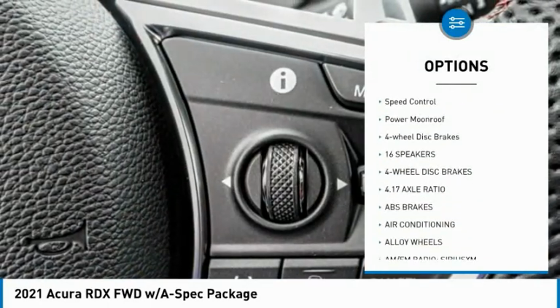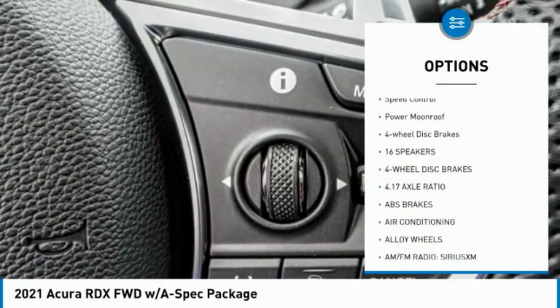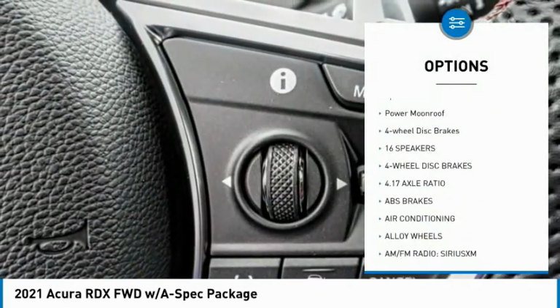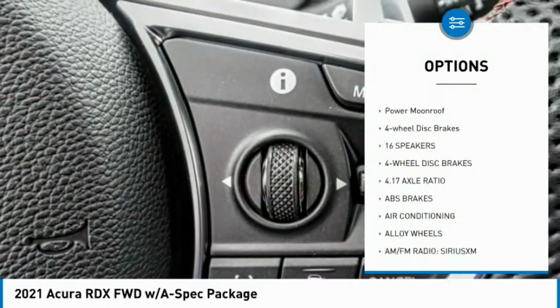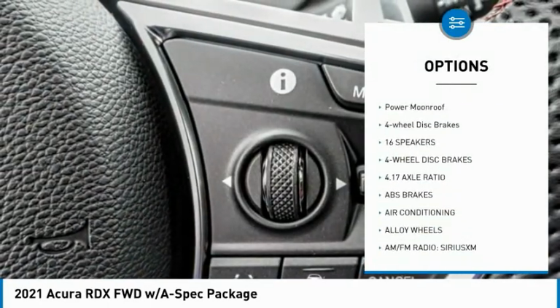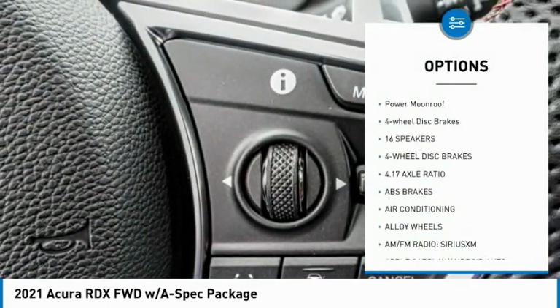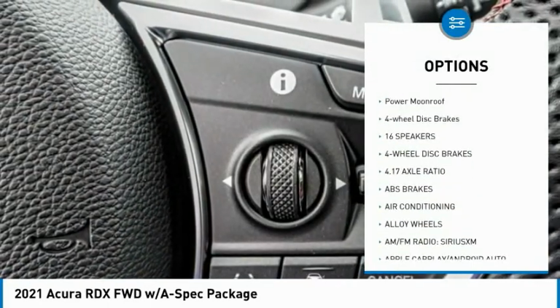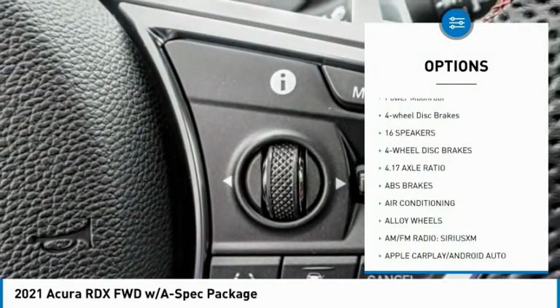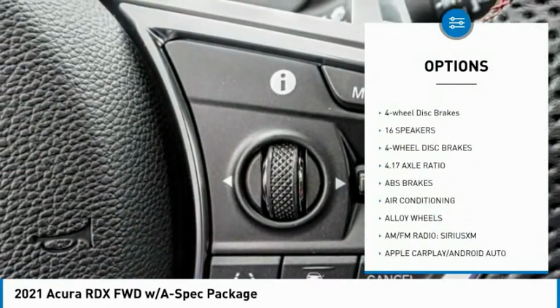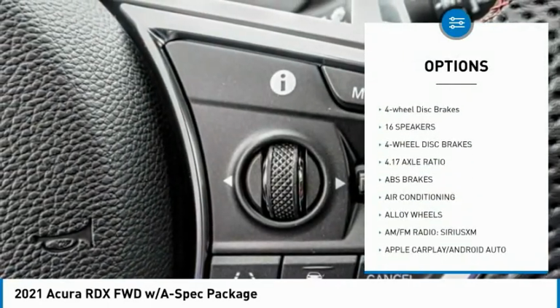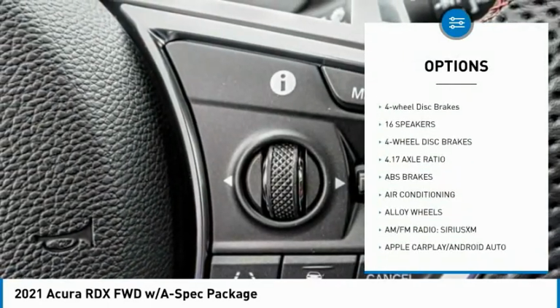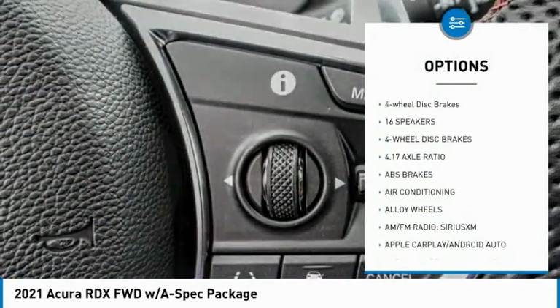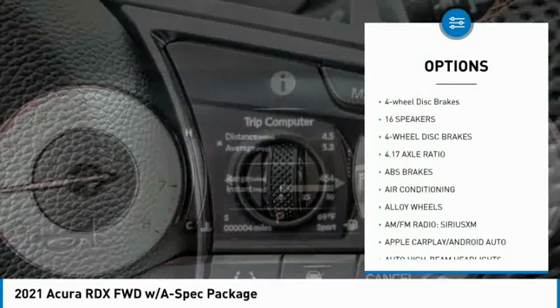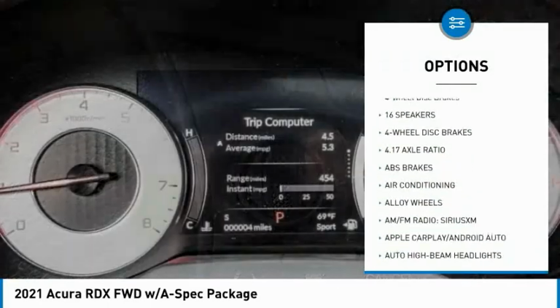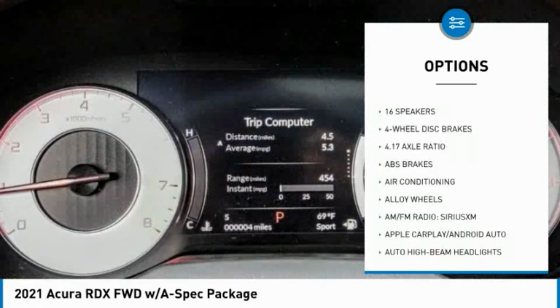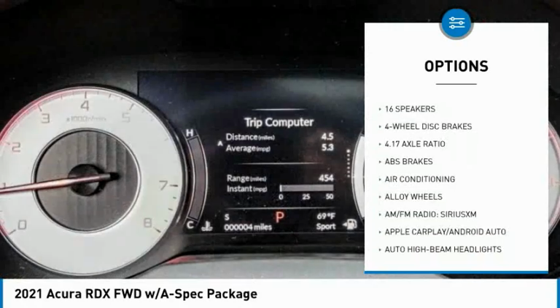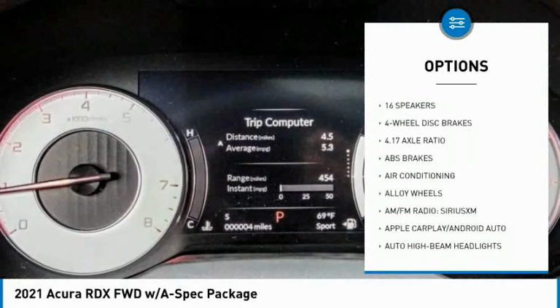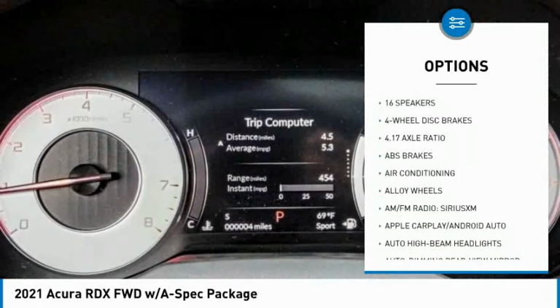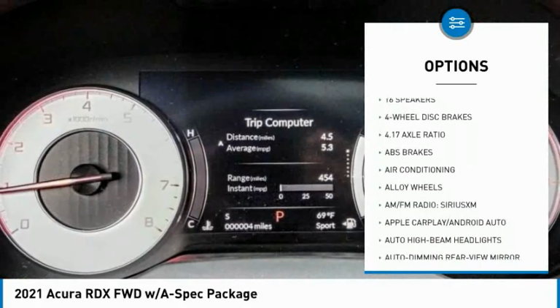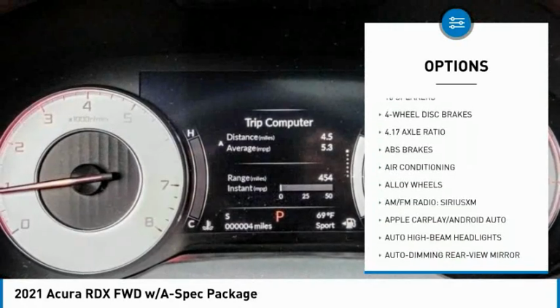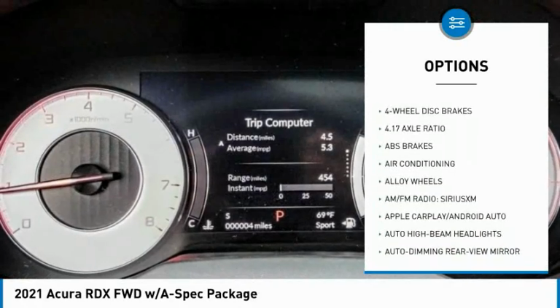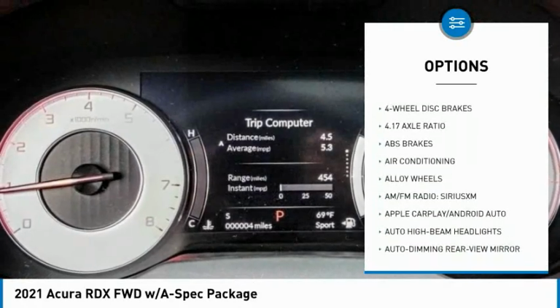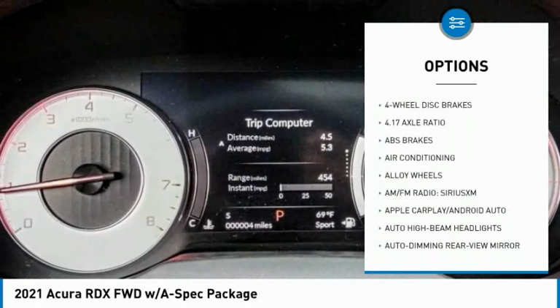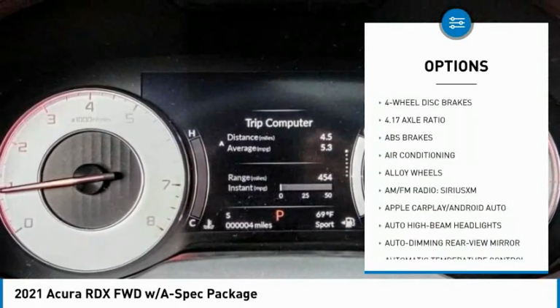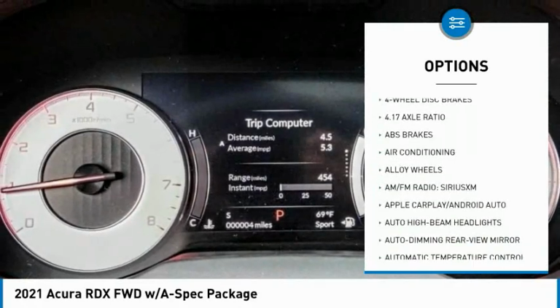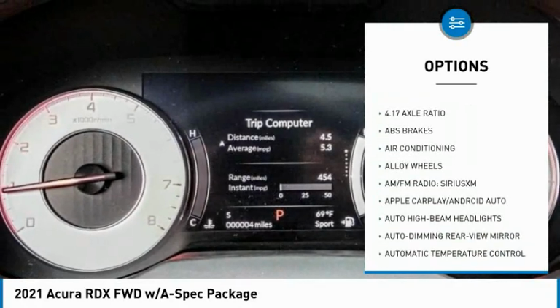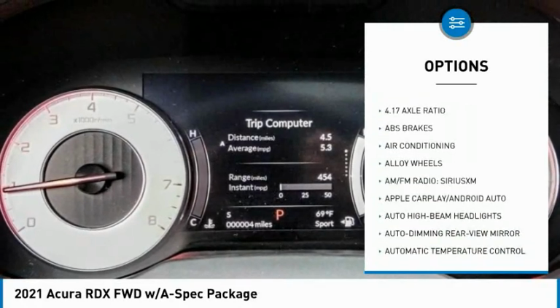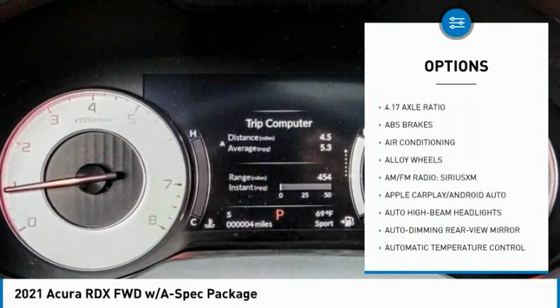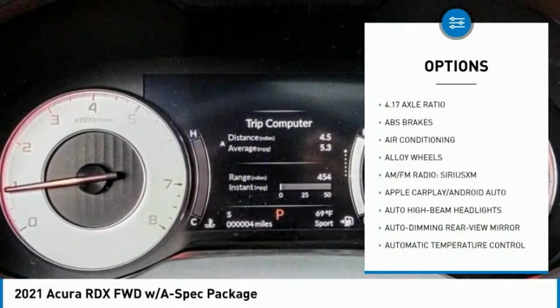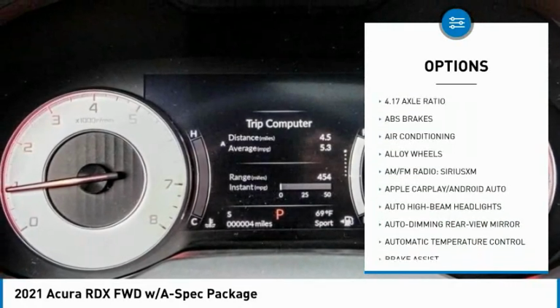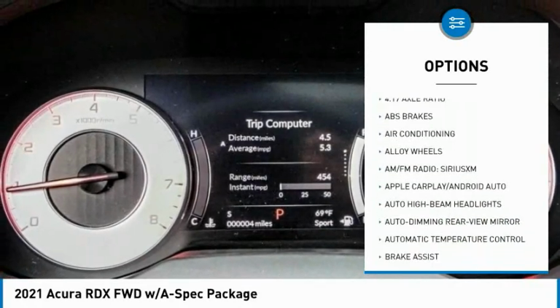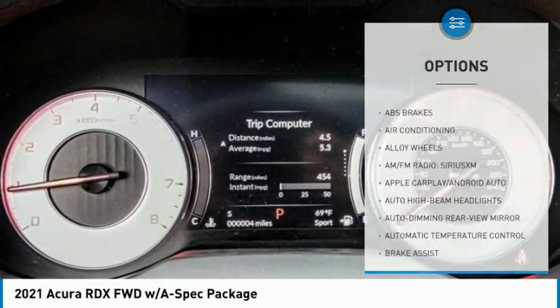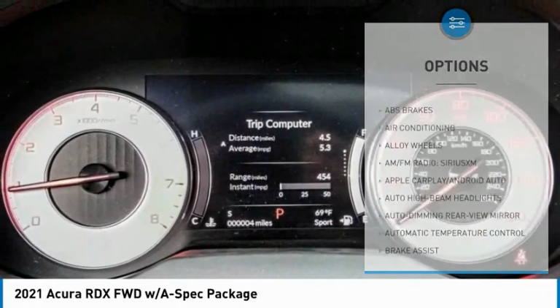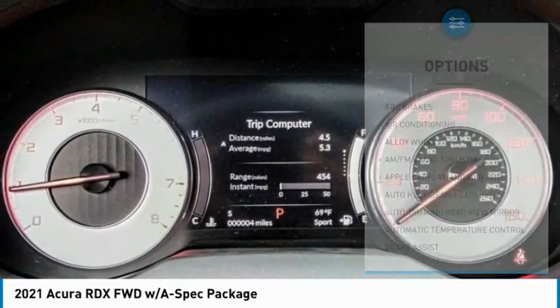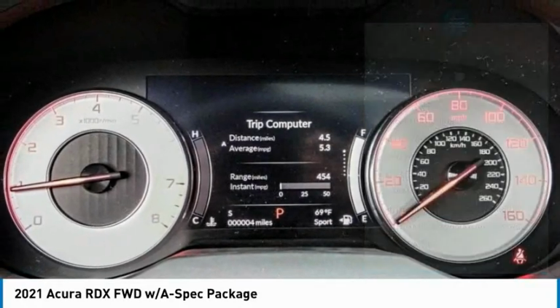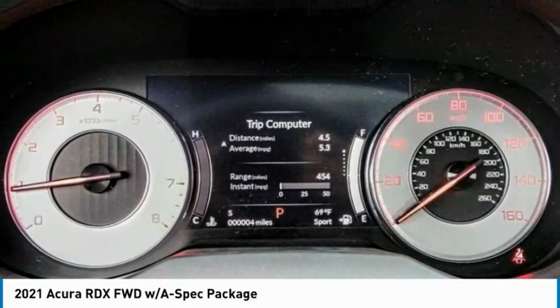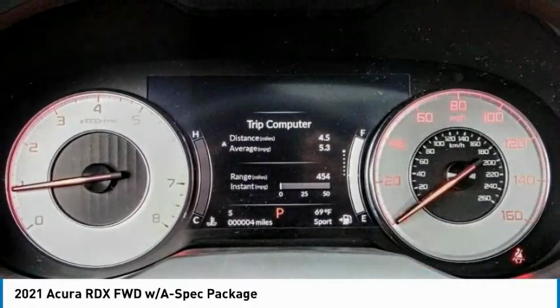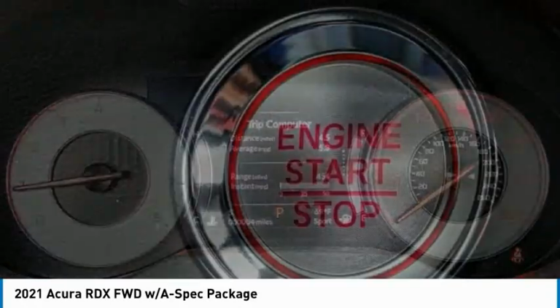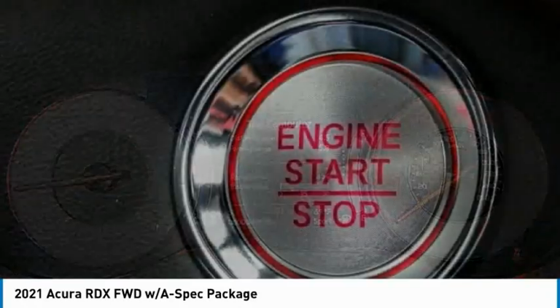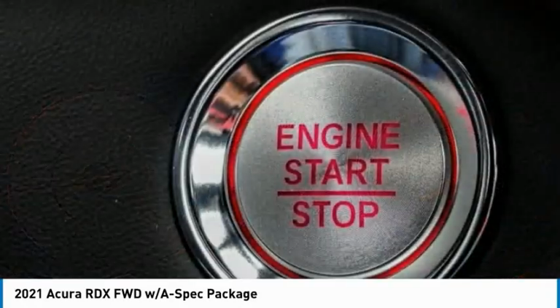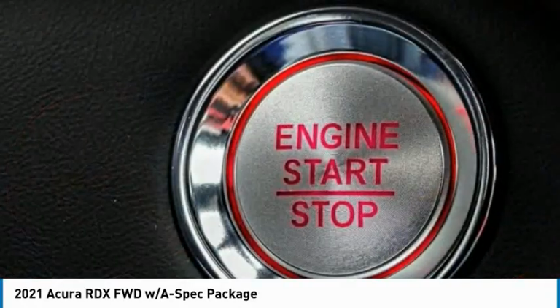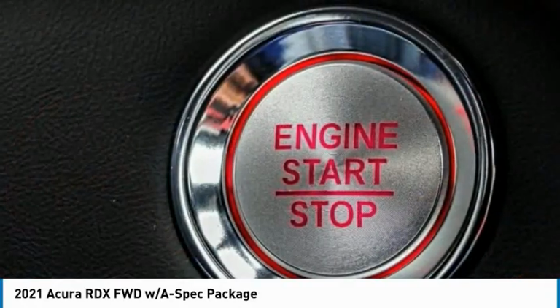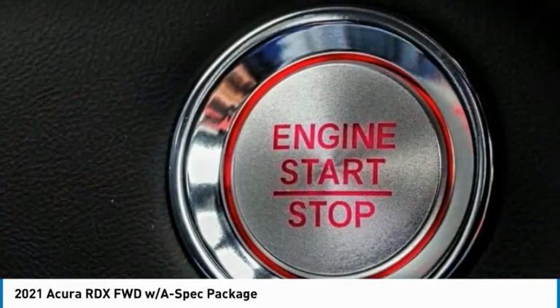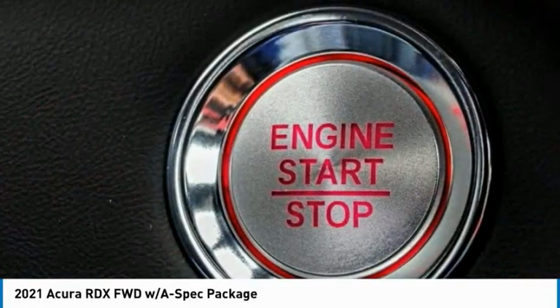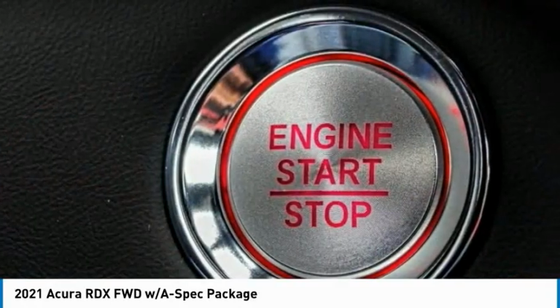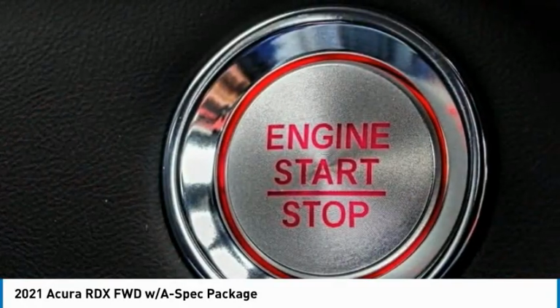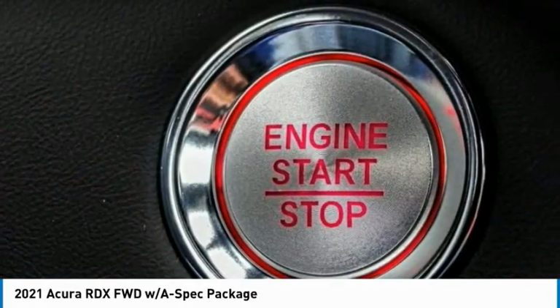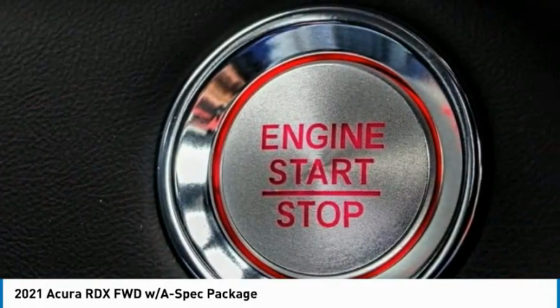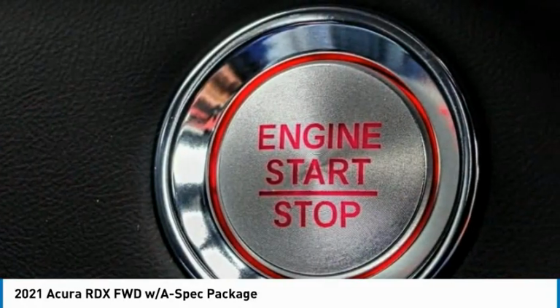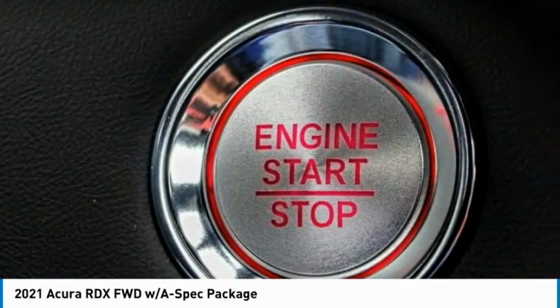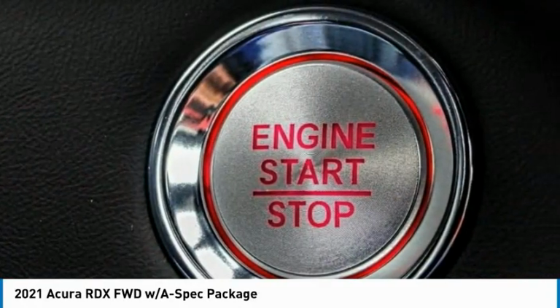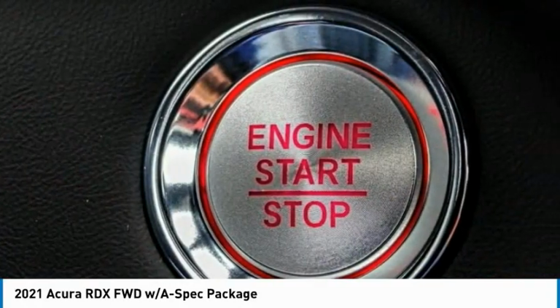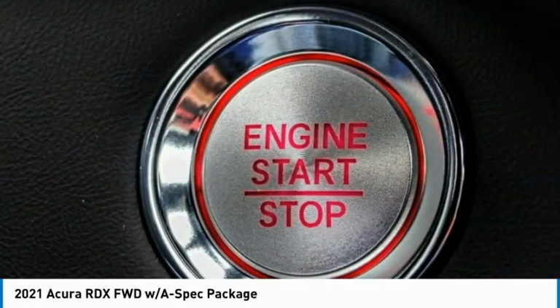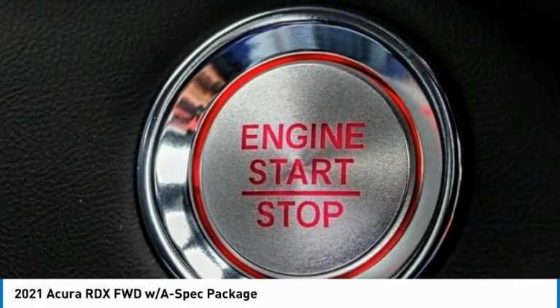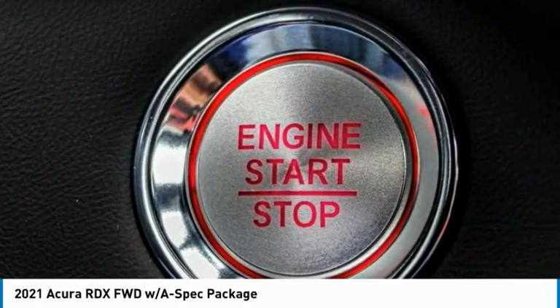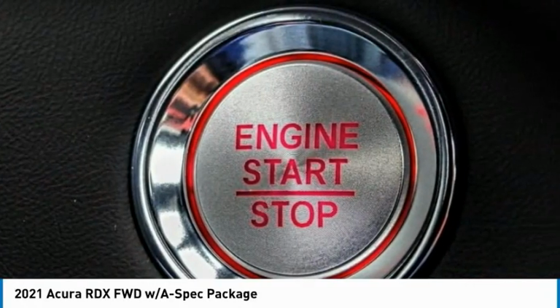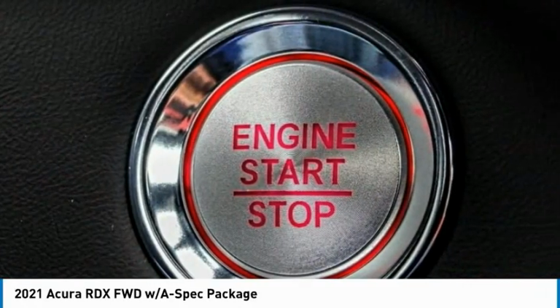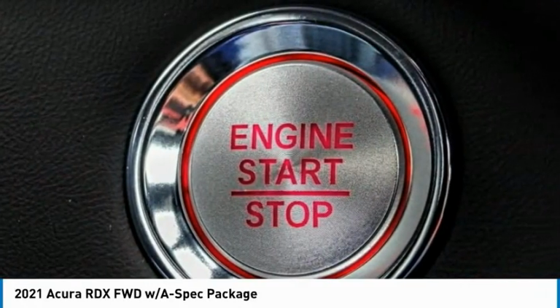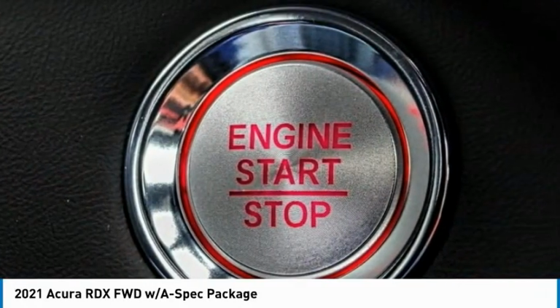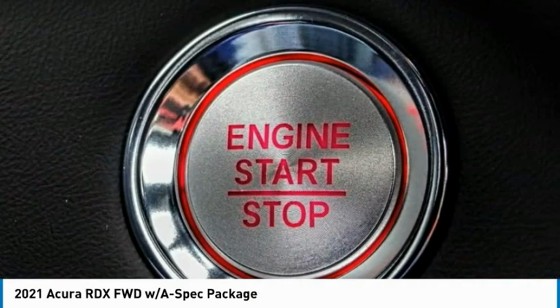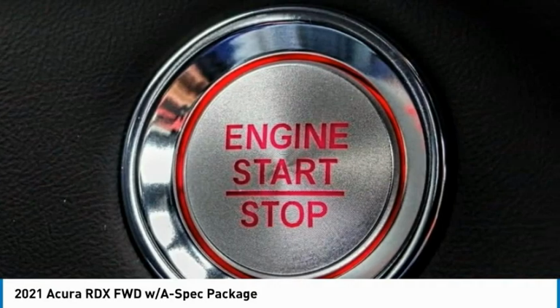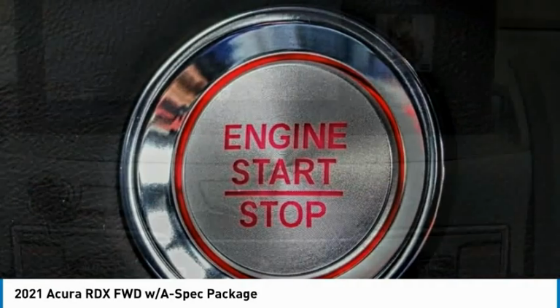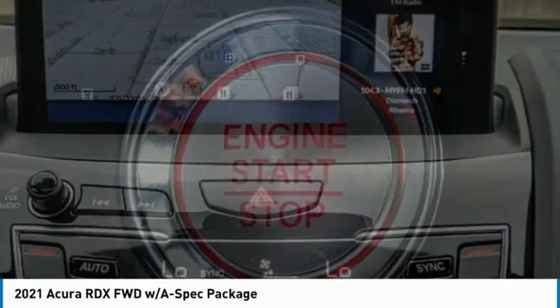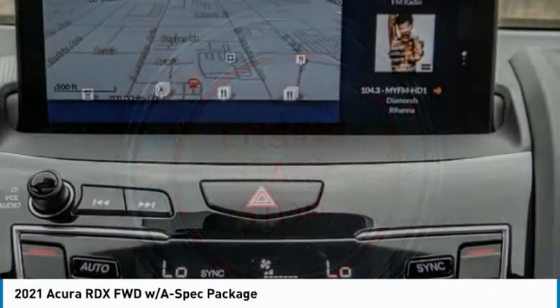Traction control, remote keyless entry, fog lights, speed control, power moonroof, four-wheel disc brakes.